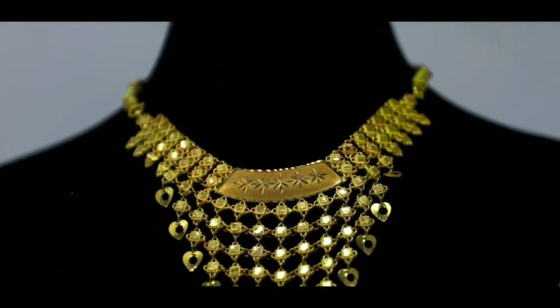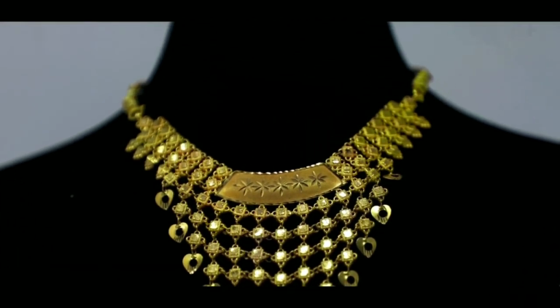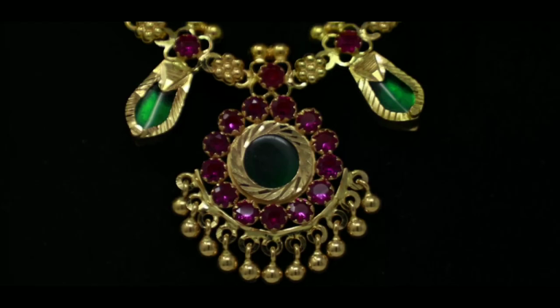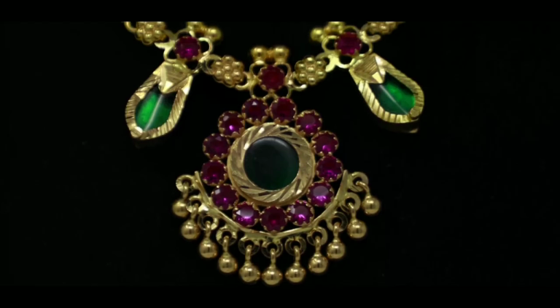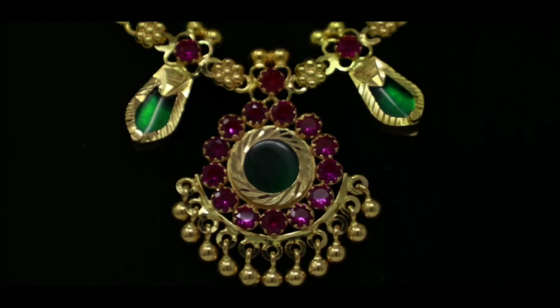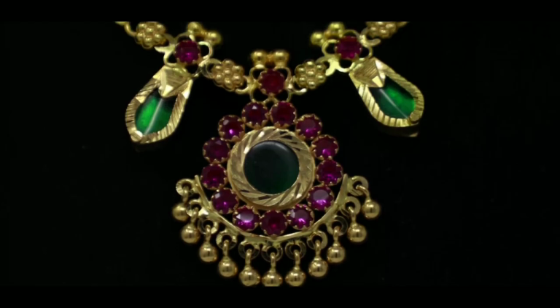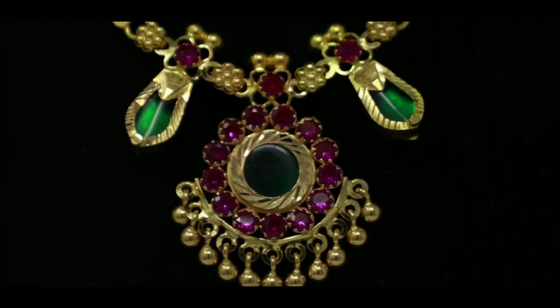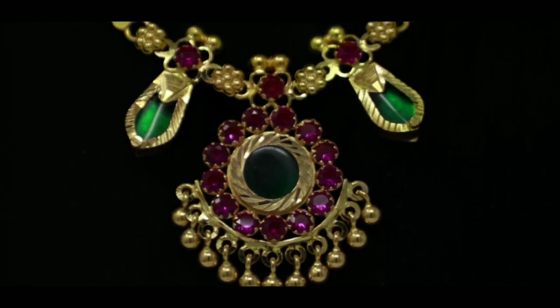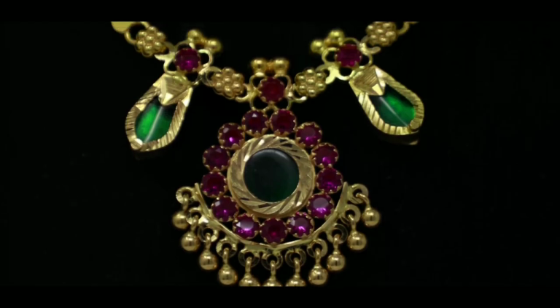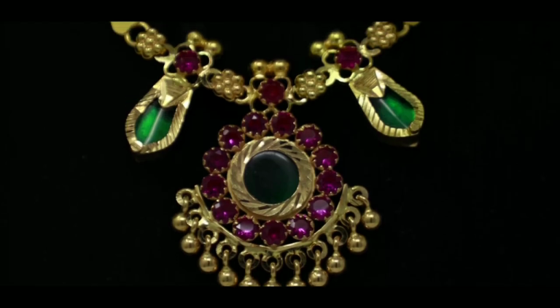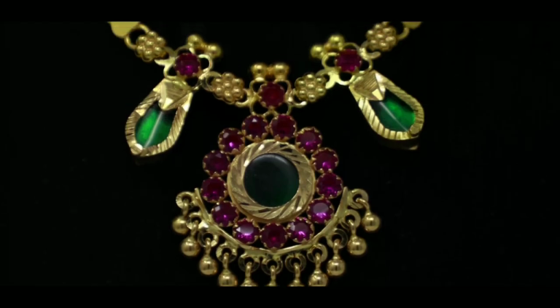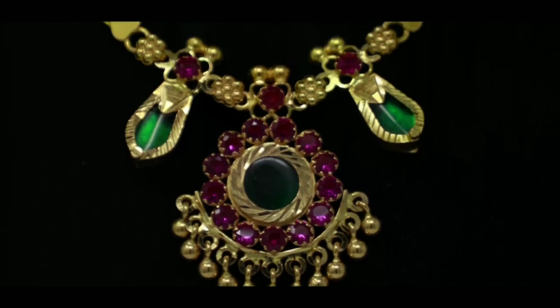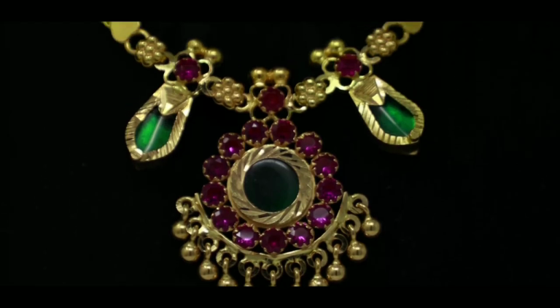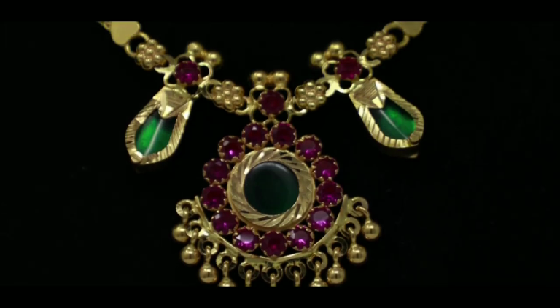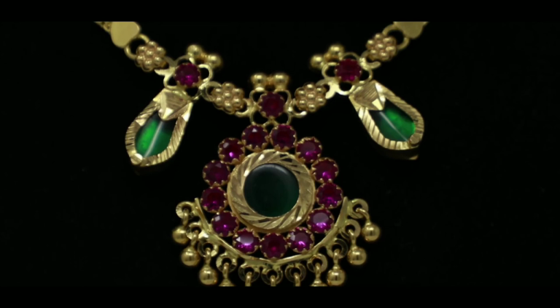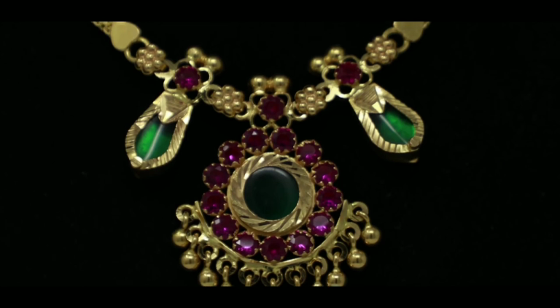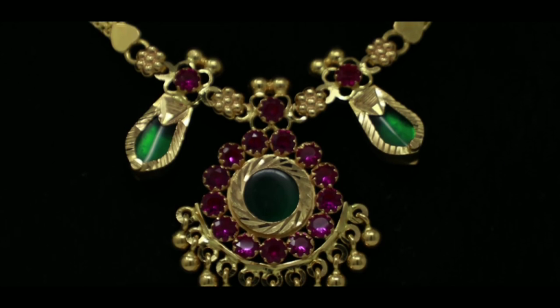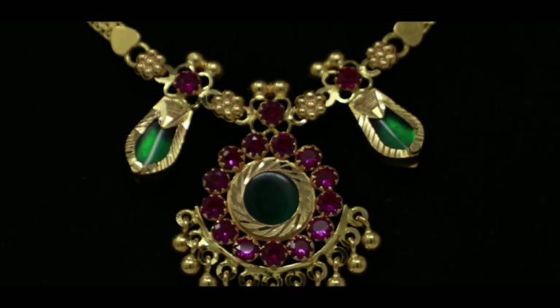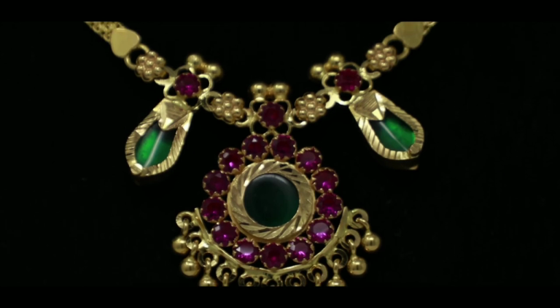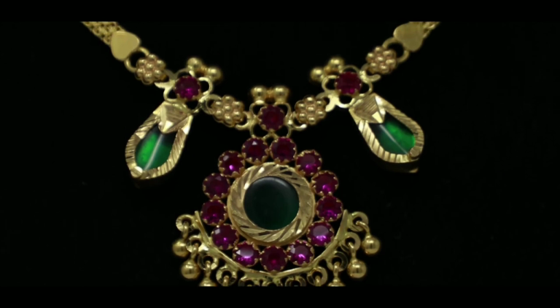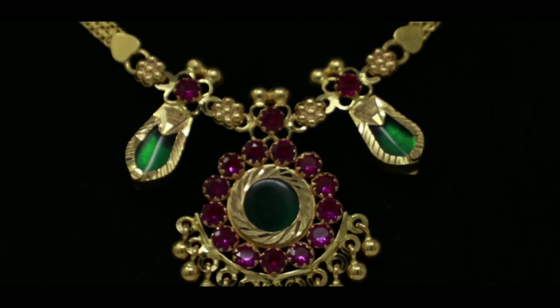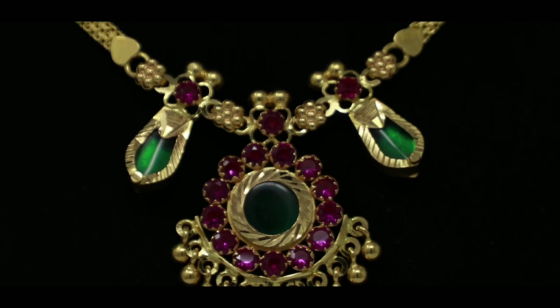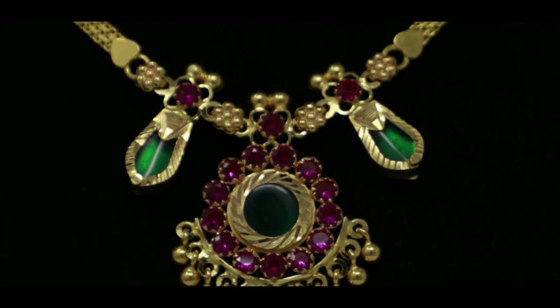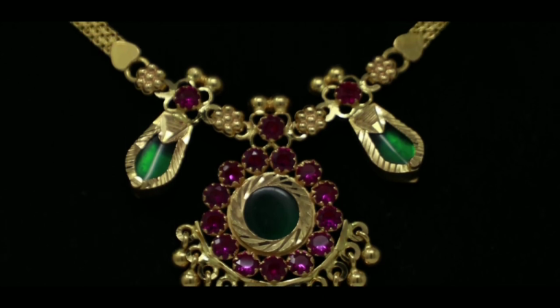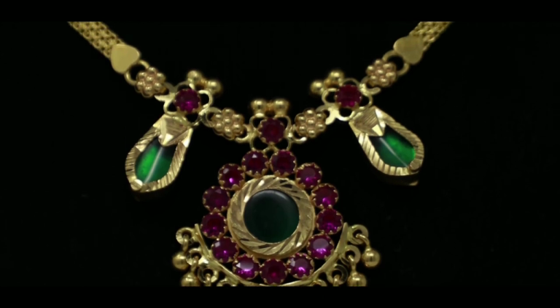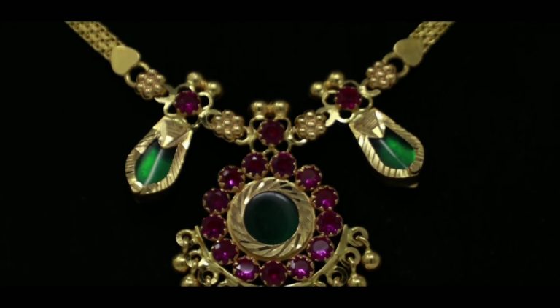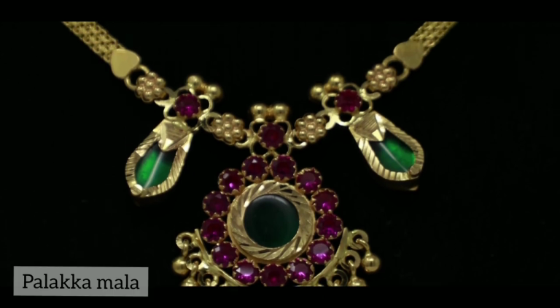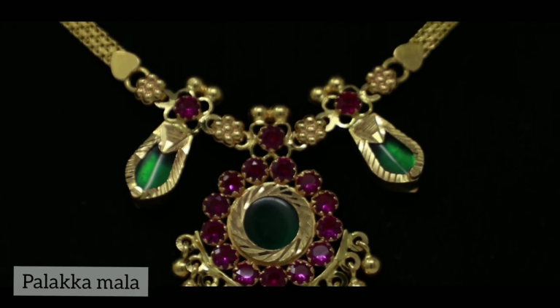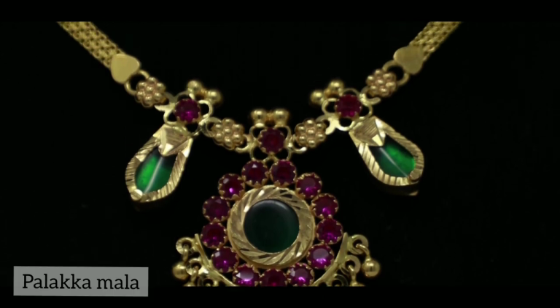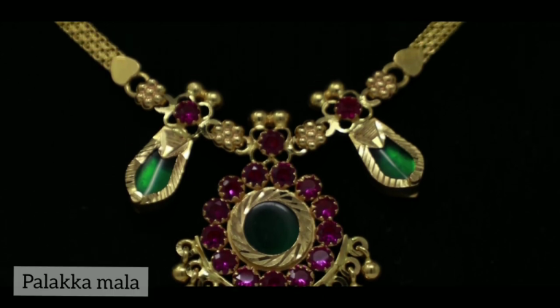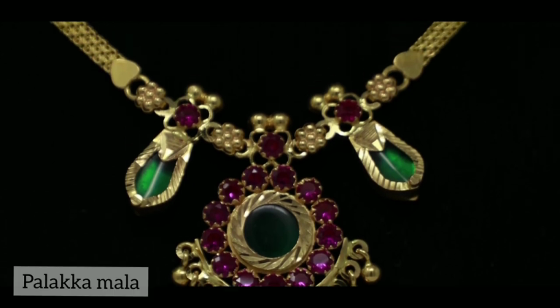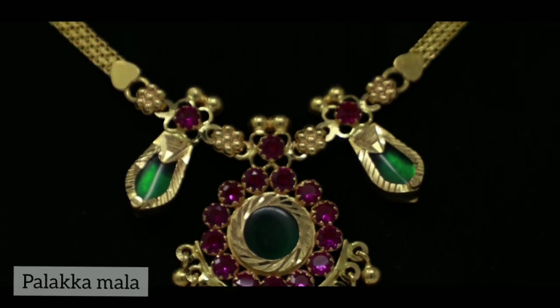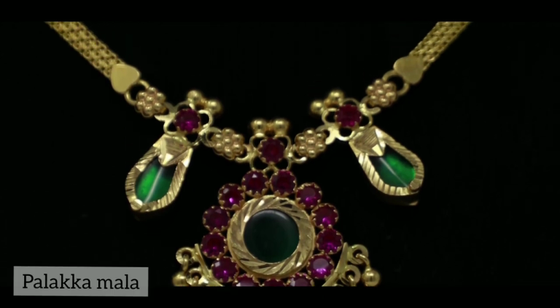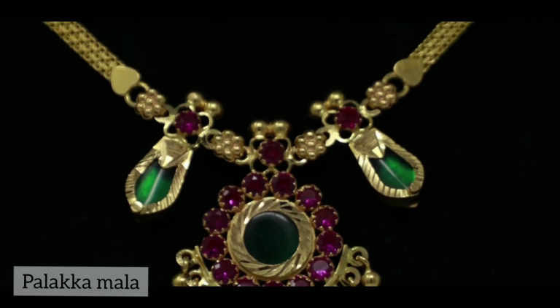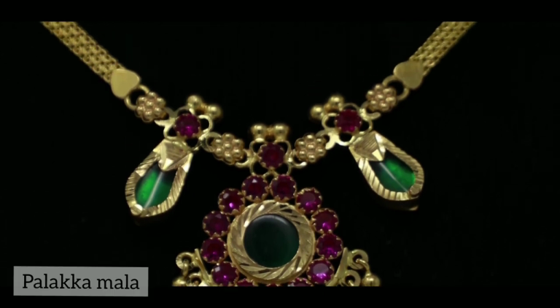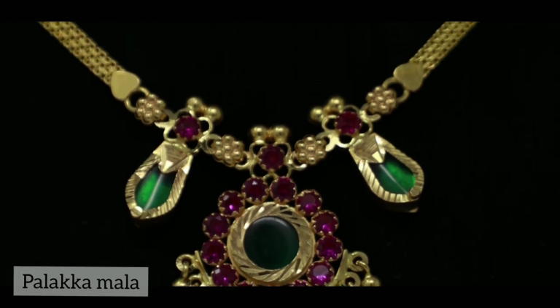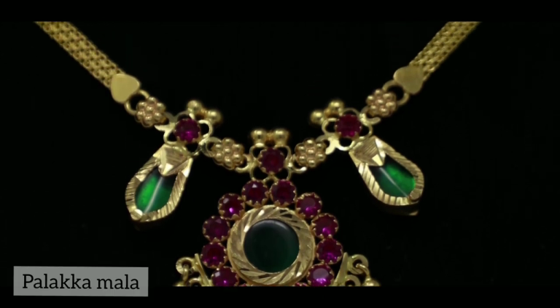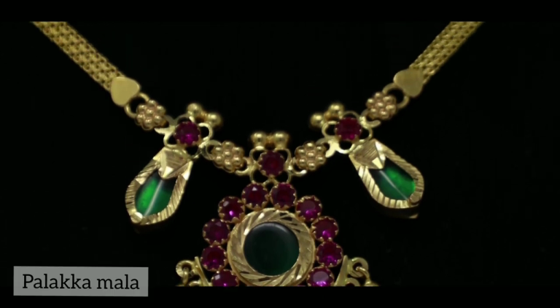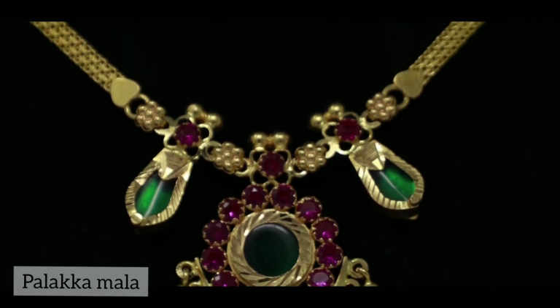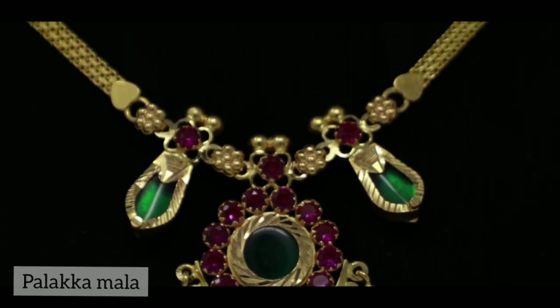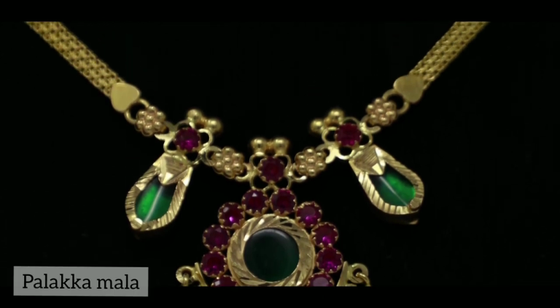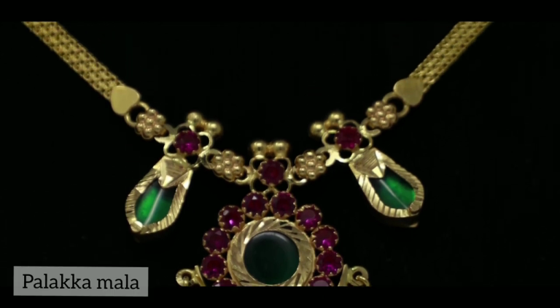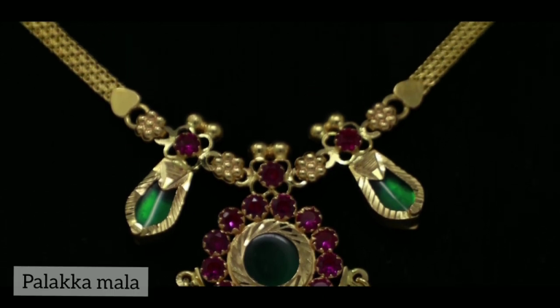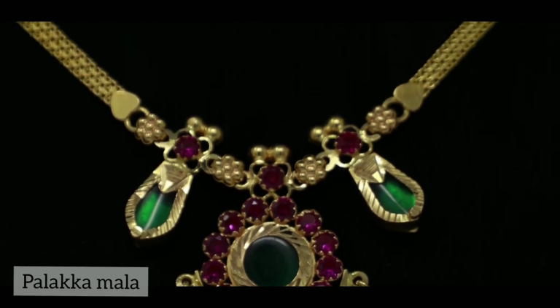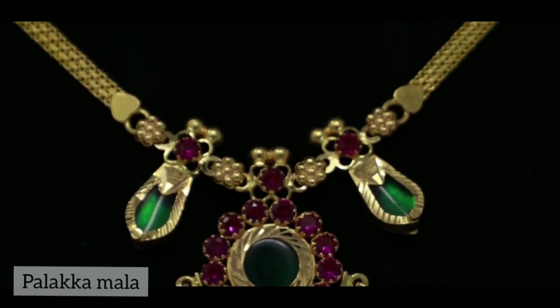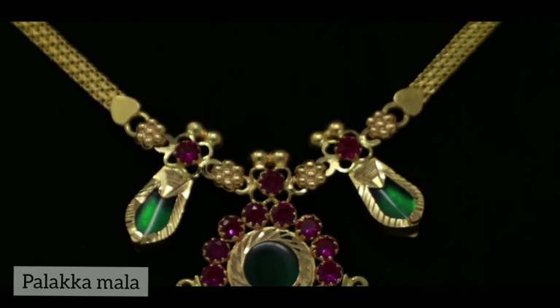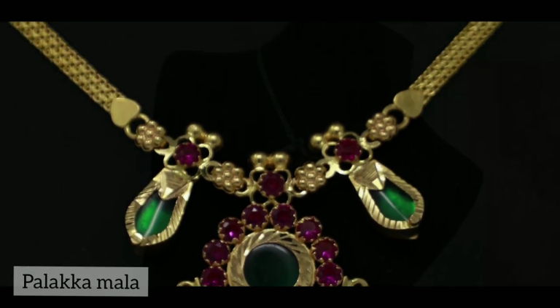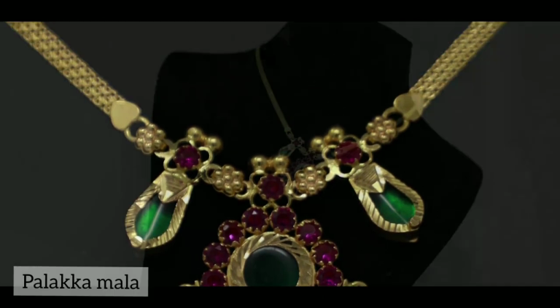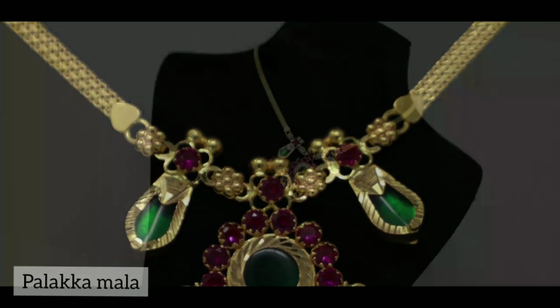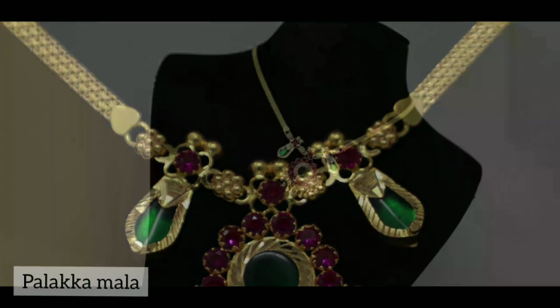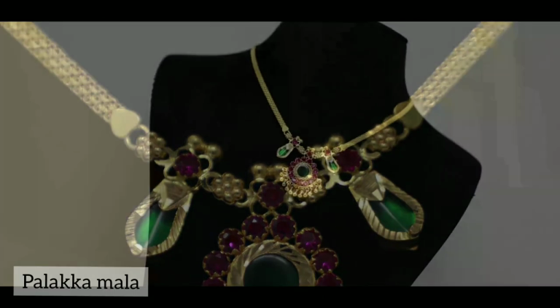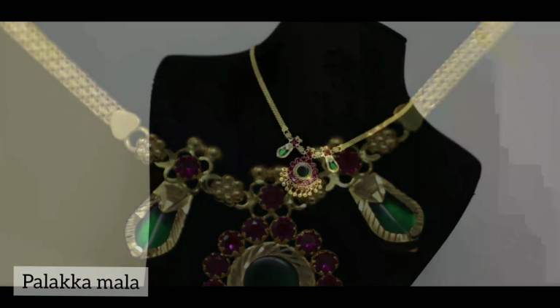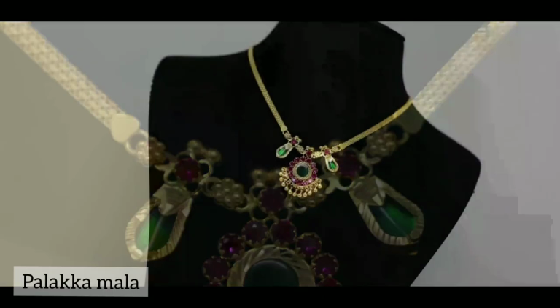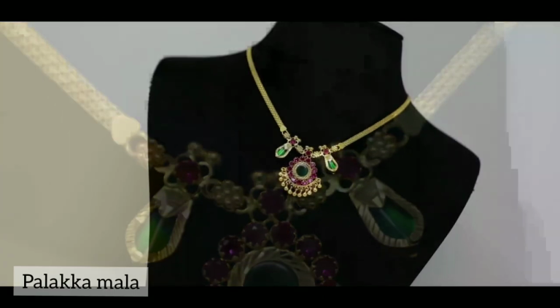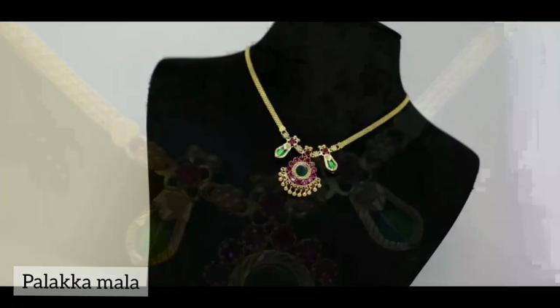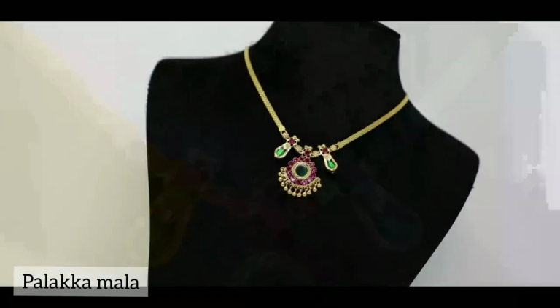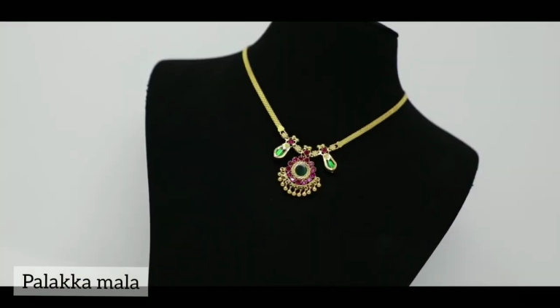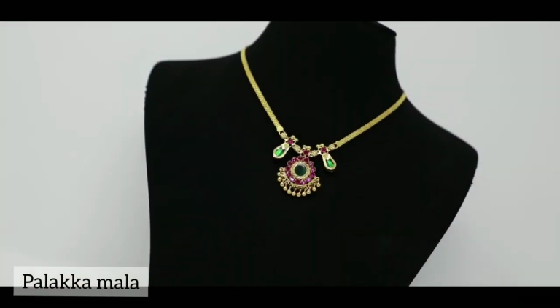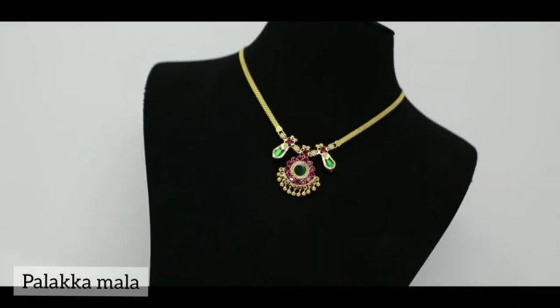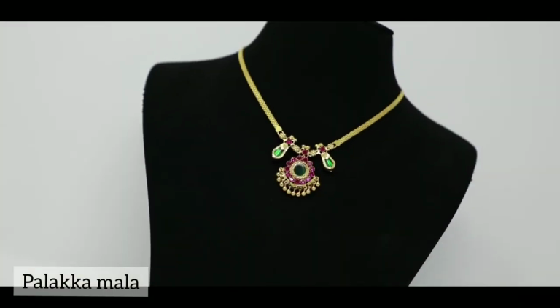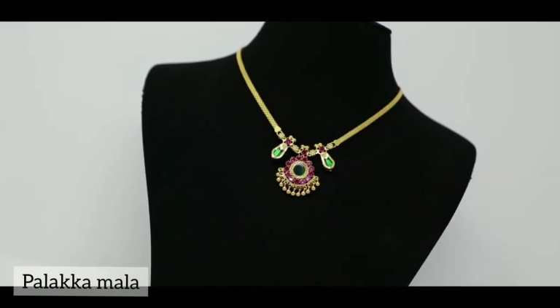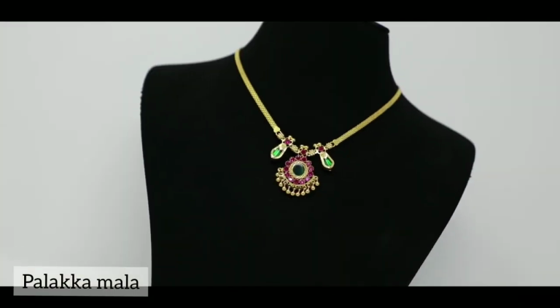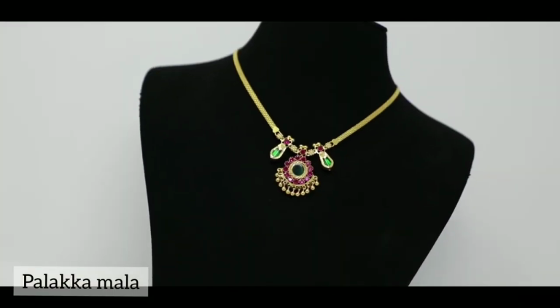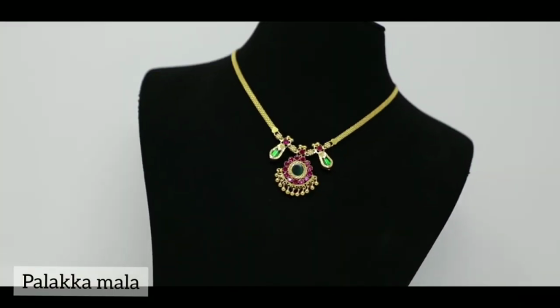The second is a traditional necklace. This is a palakya model. This is a red and green combination of stones.